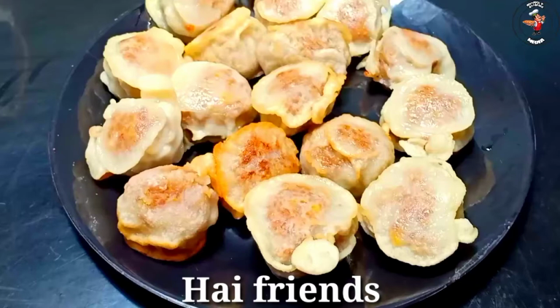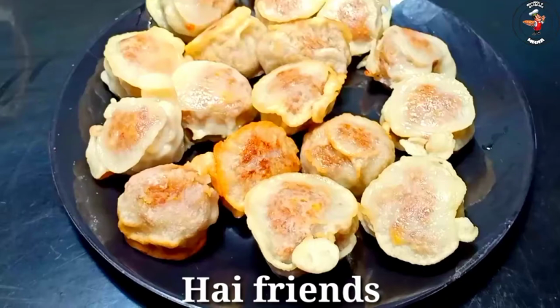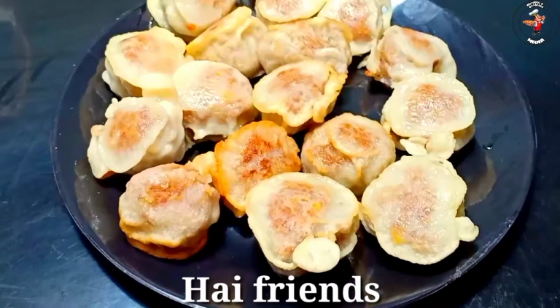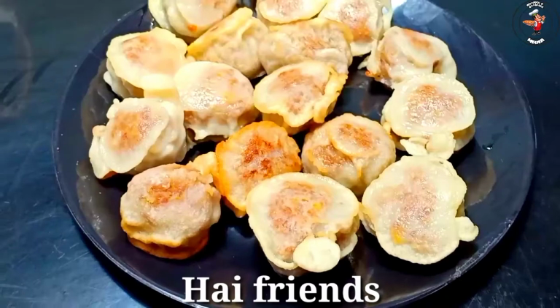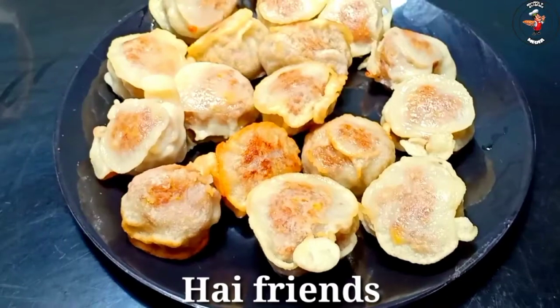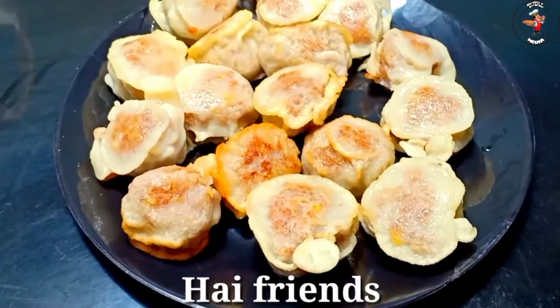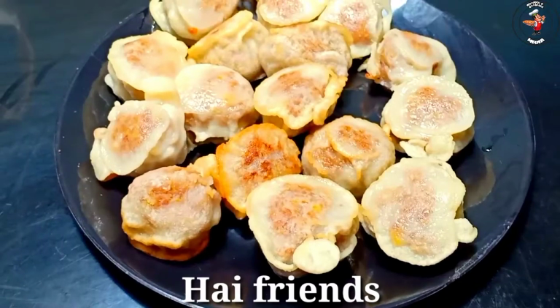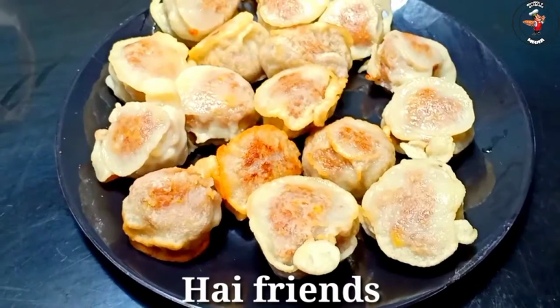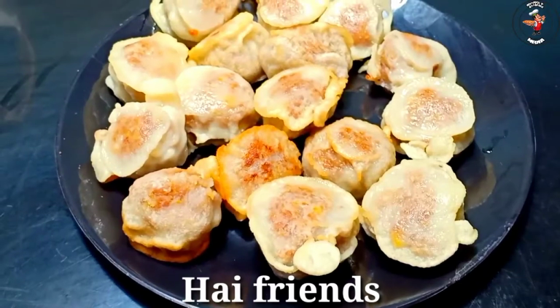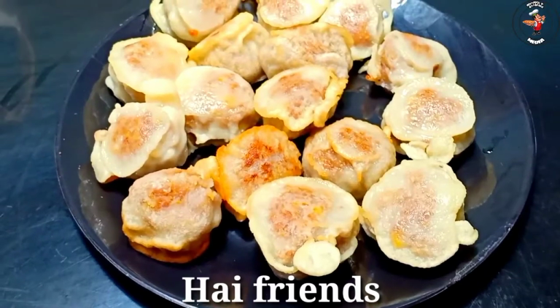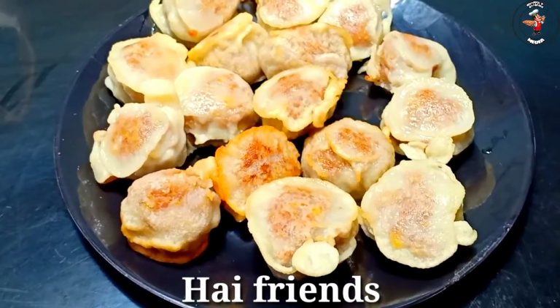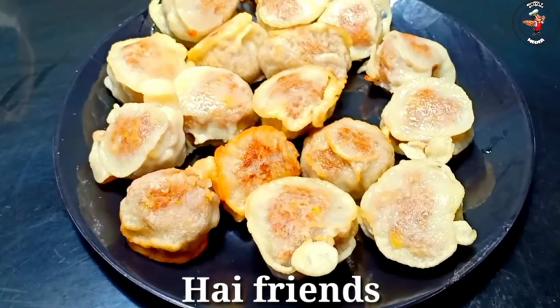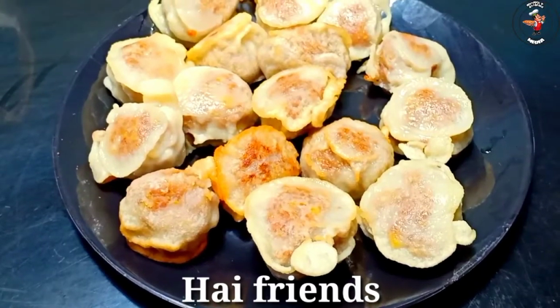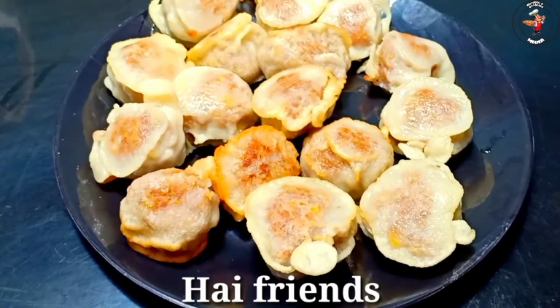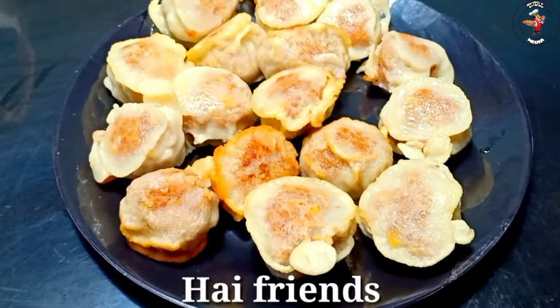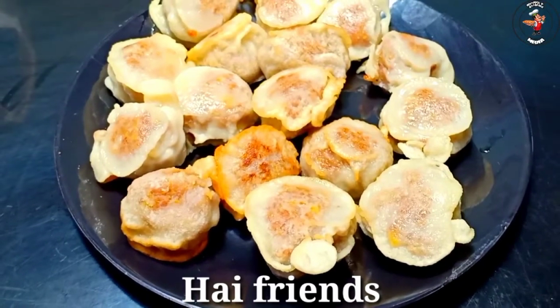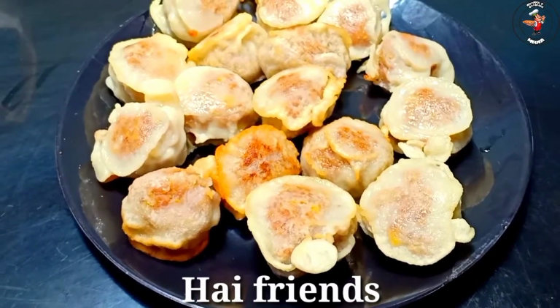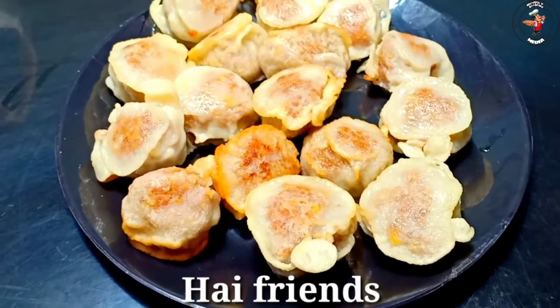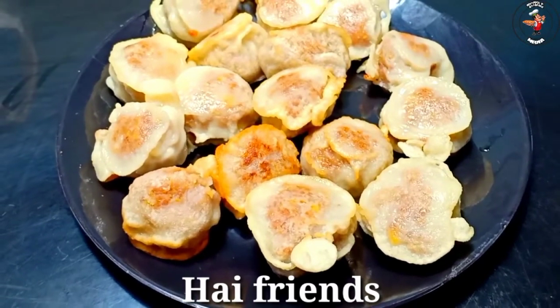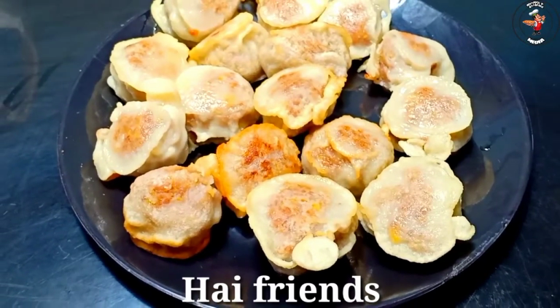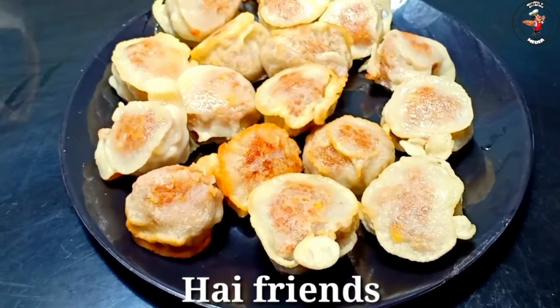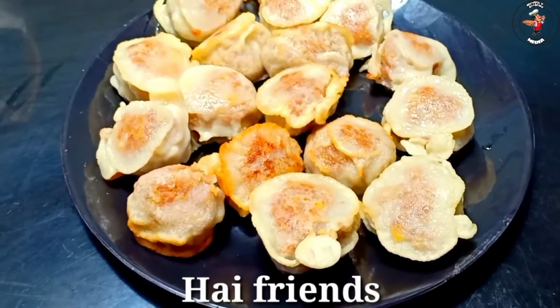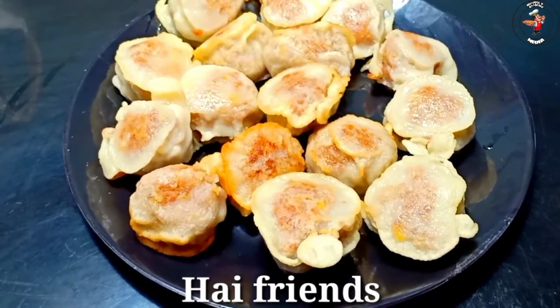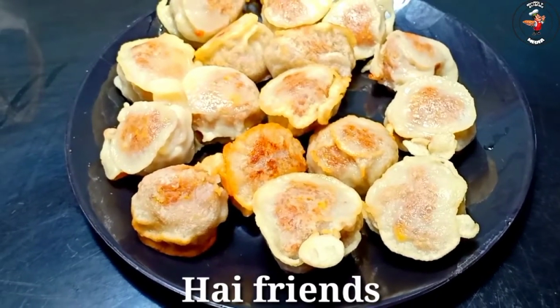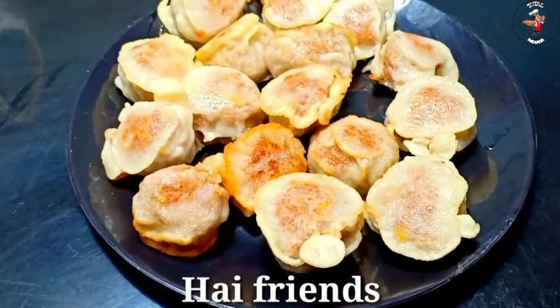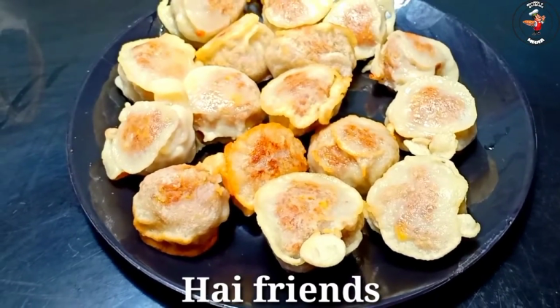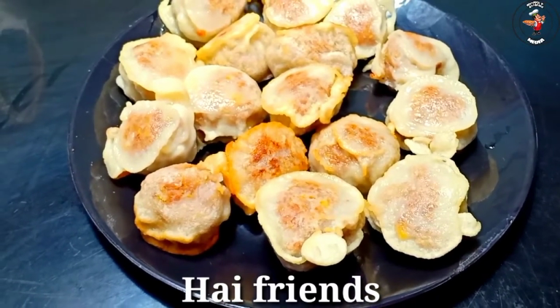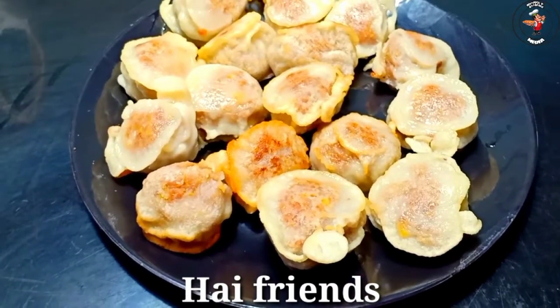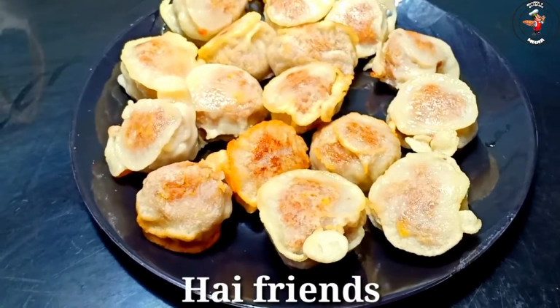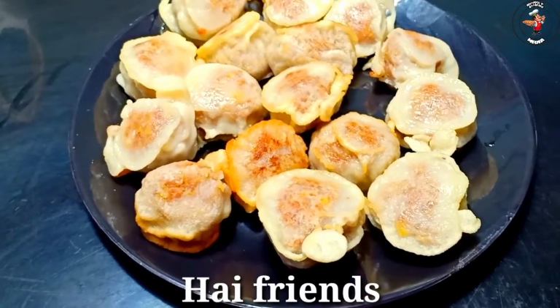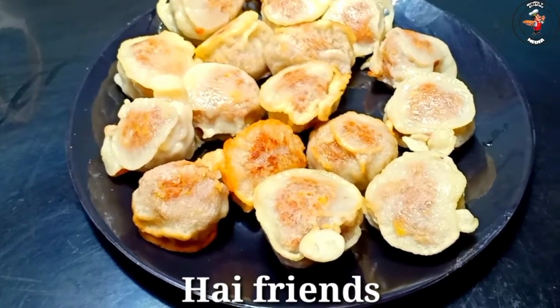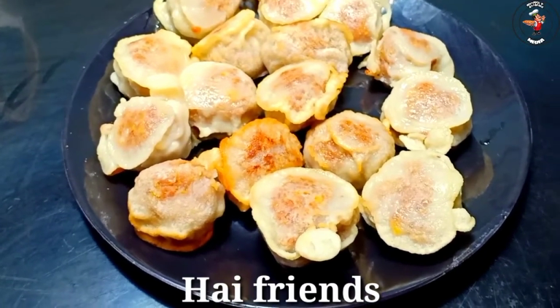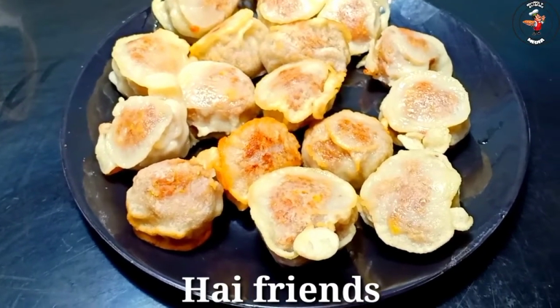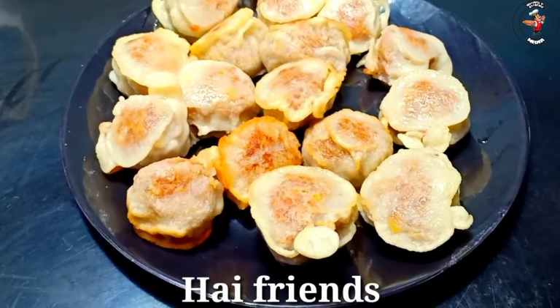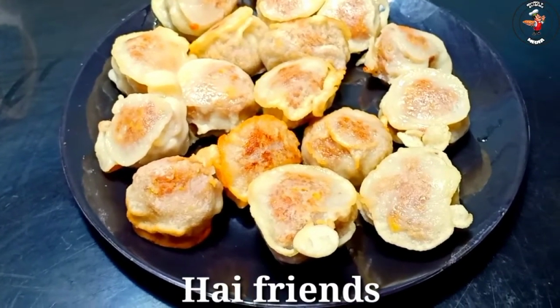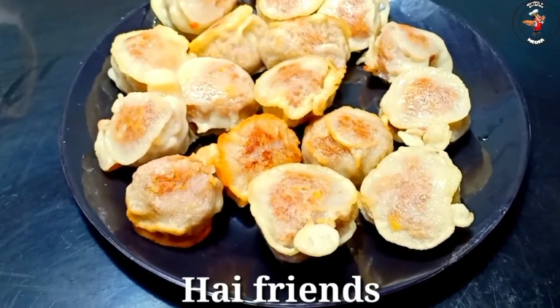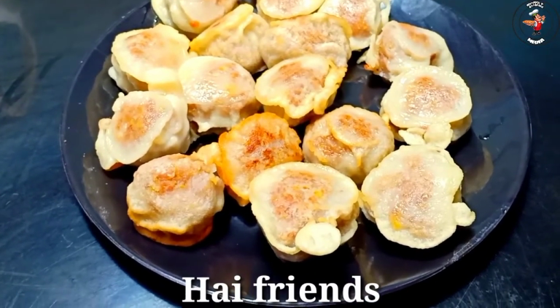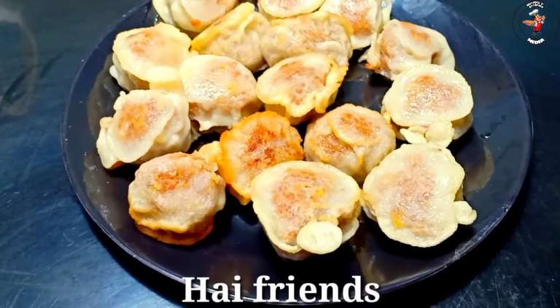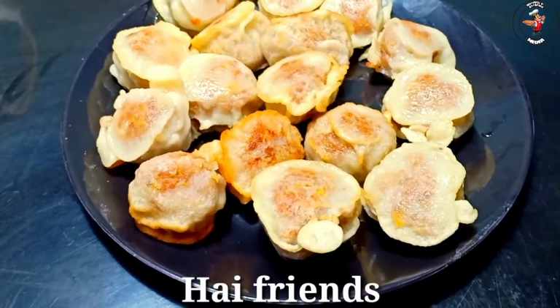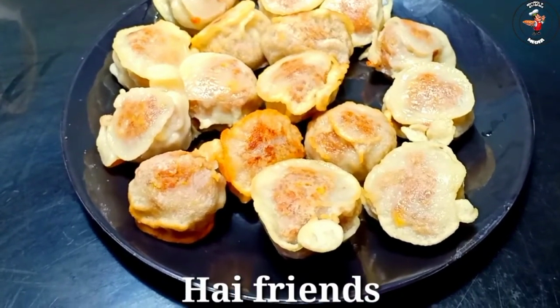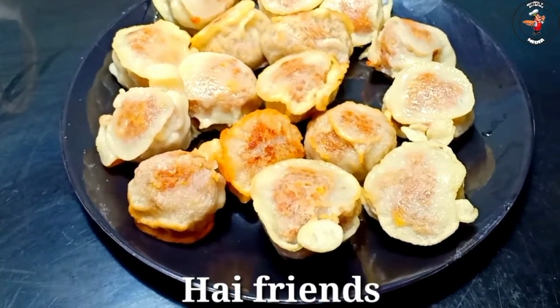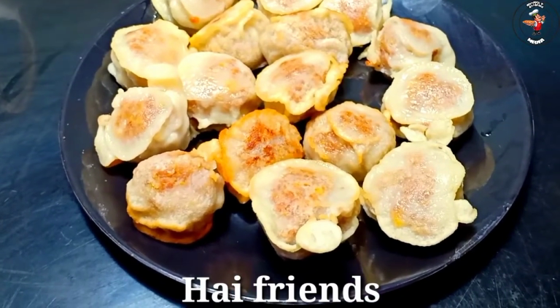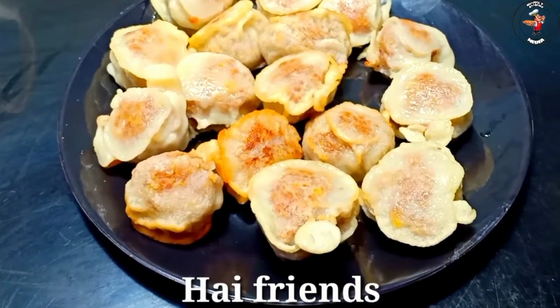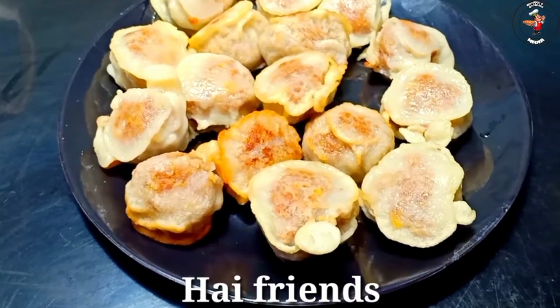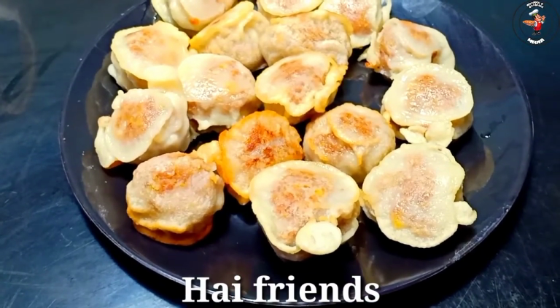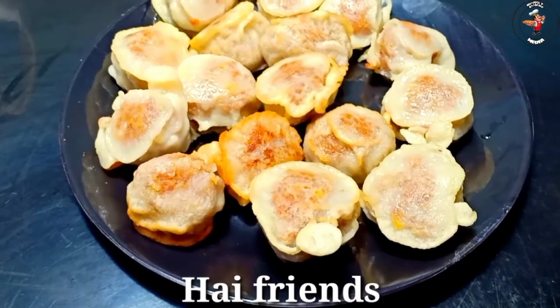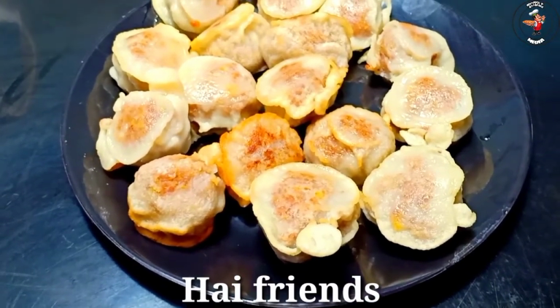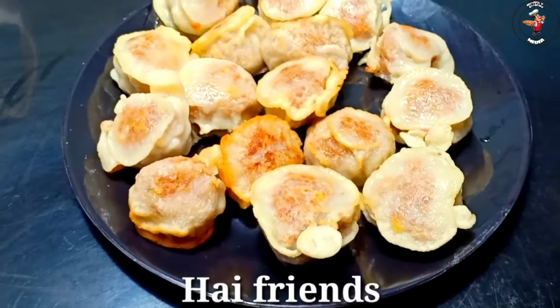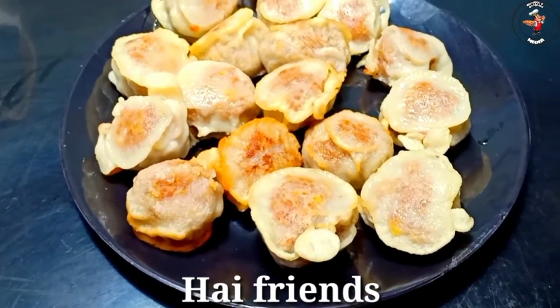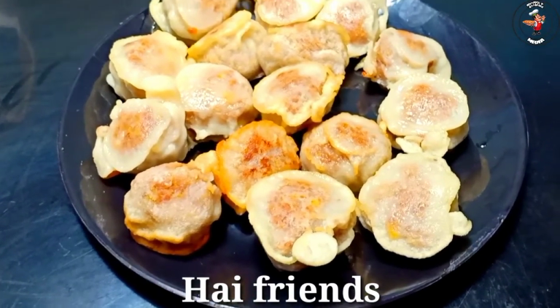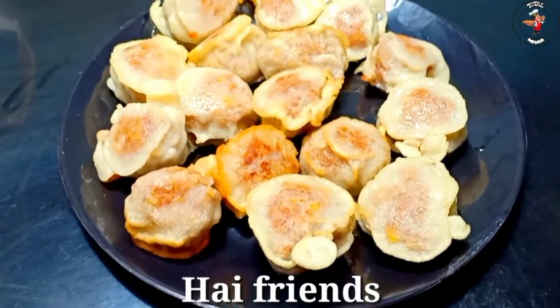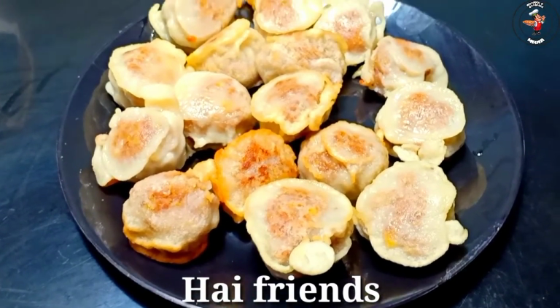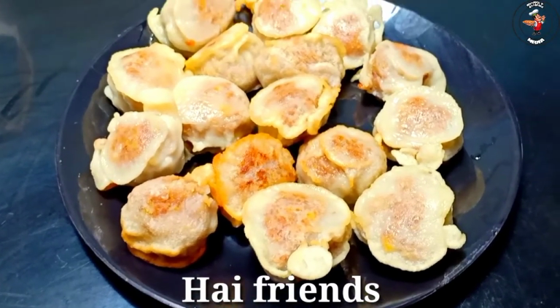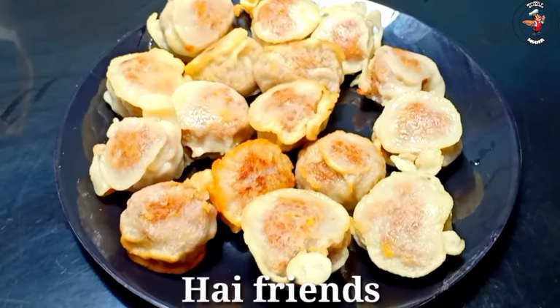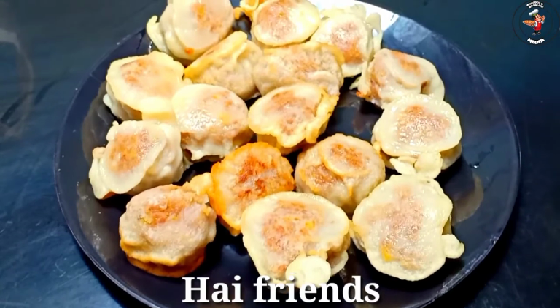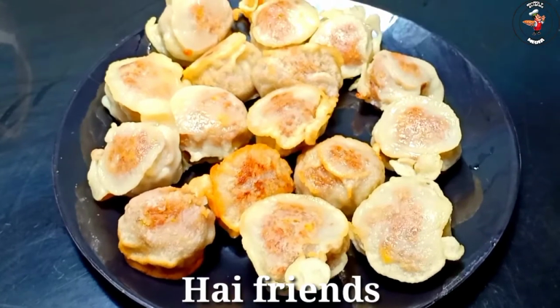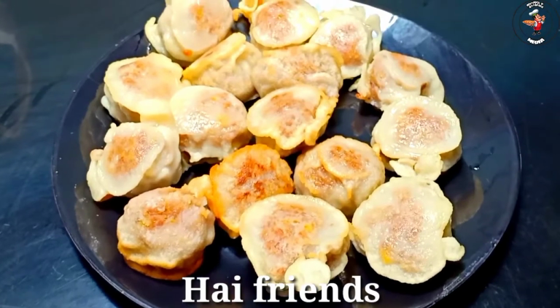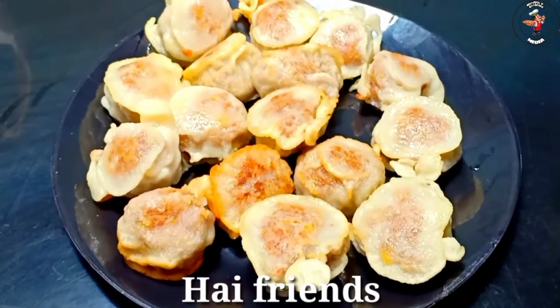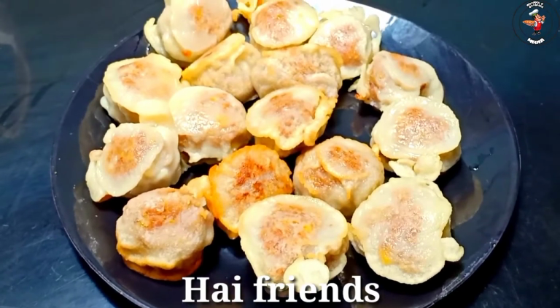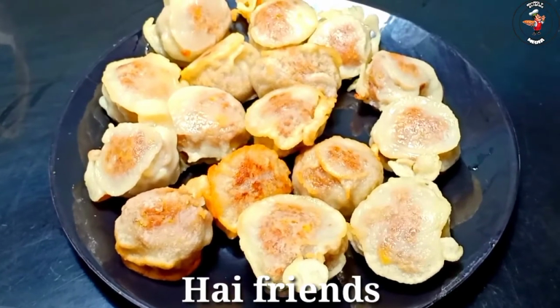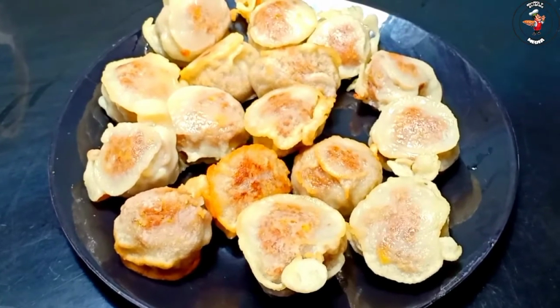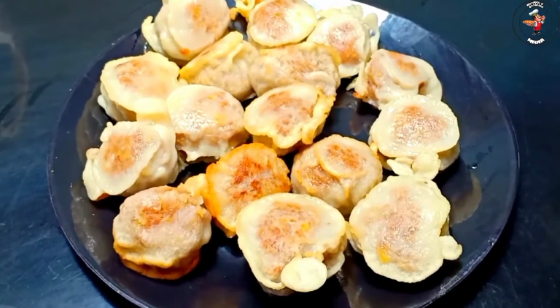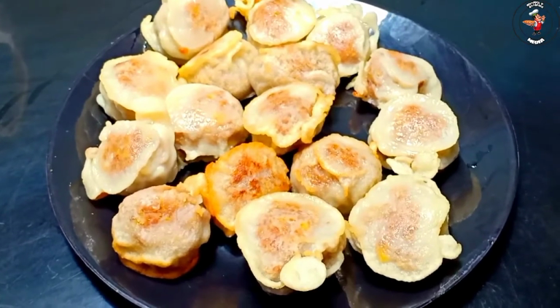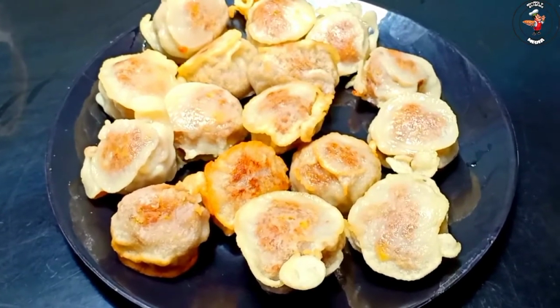Hi friends, welcome to this video. Welcome to this recipe. We prepared a lot of good ingredients.